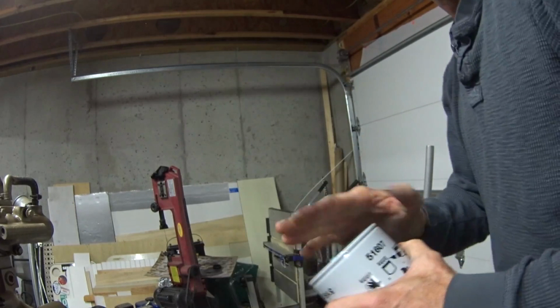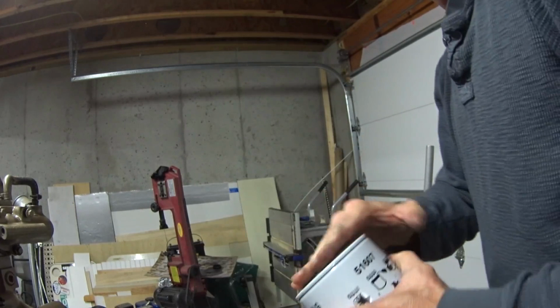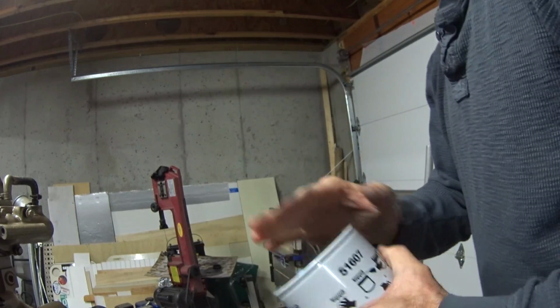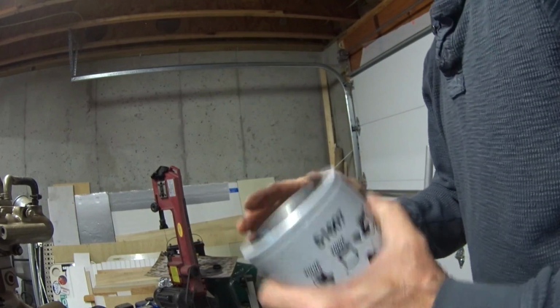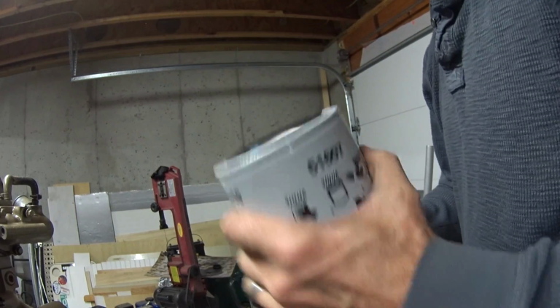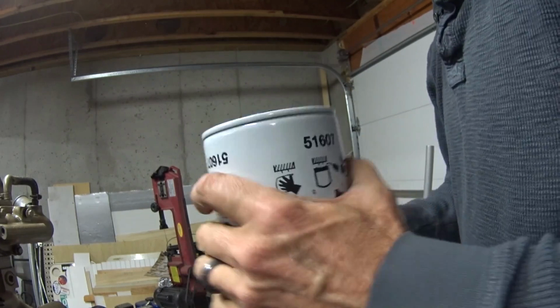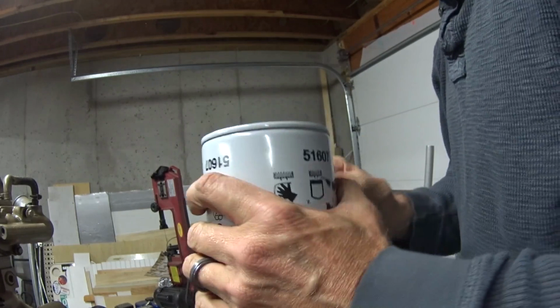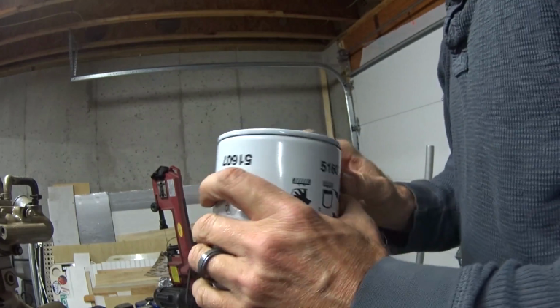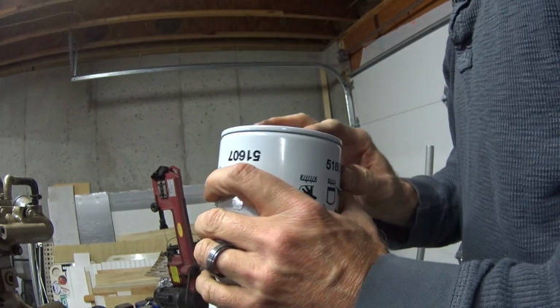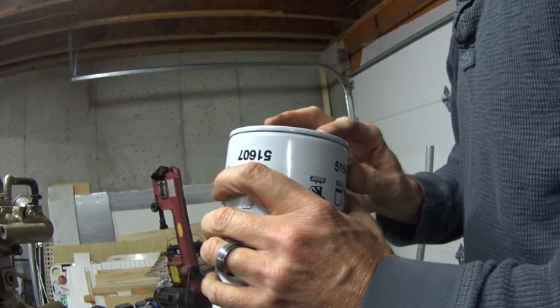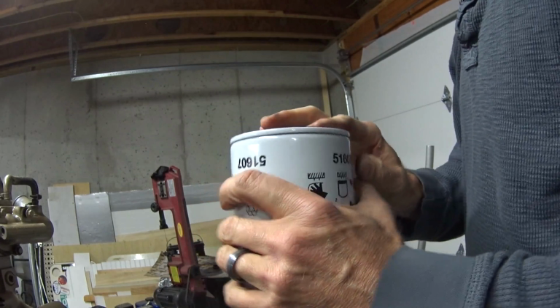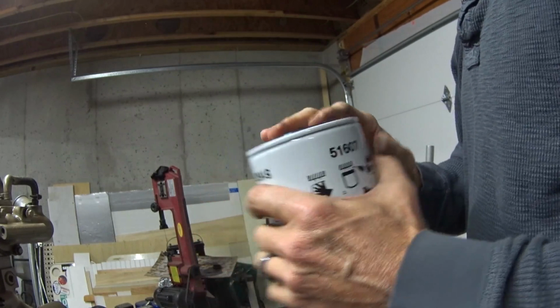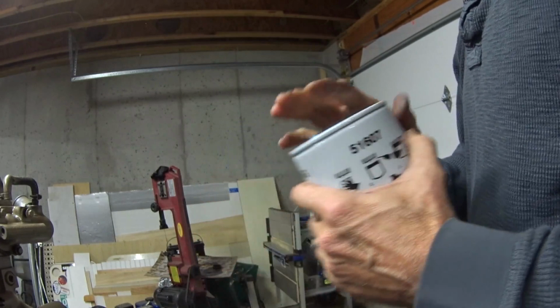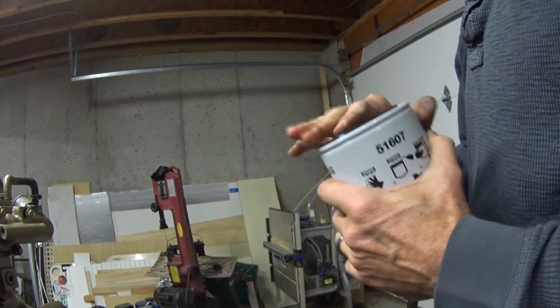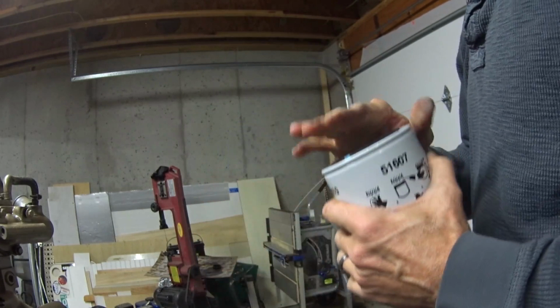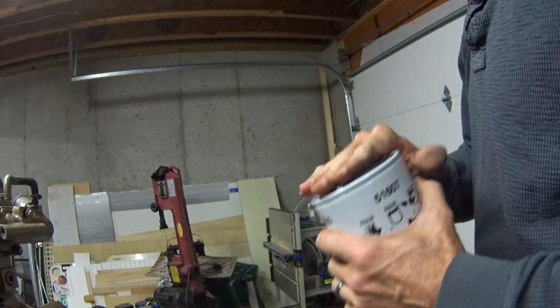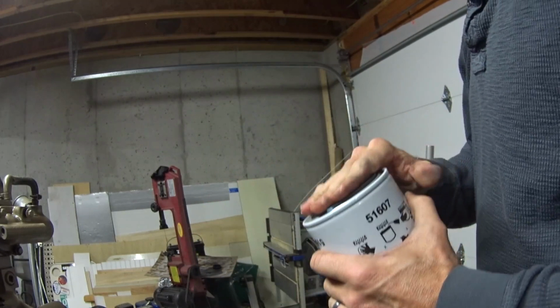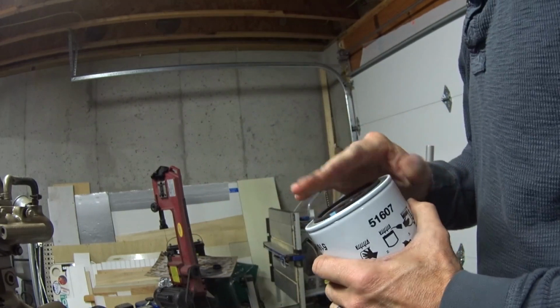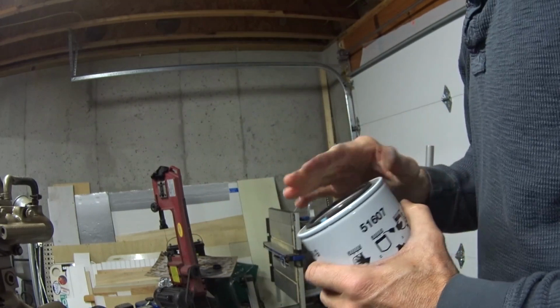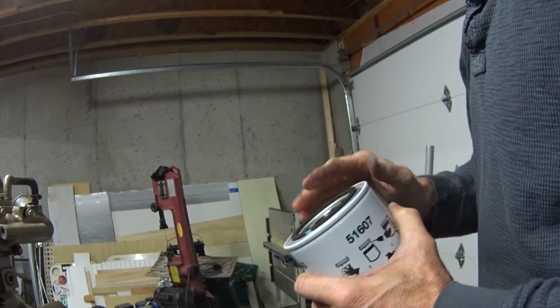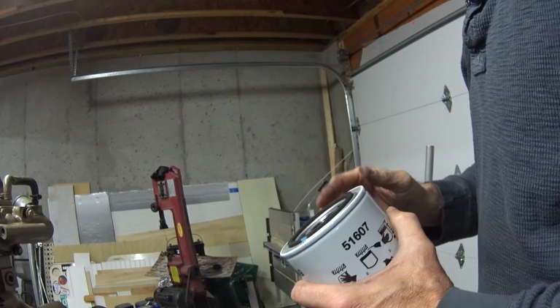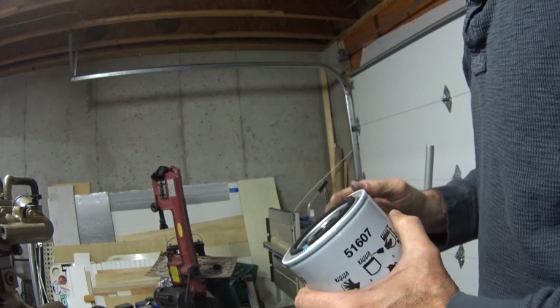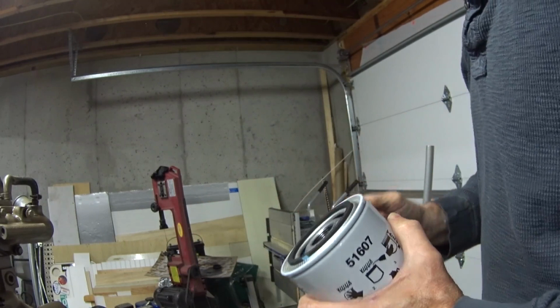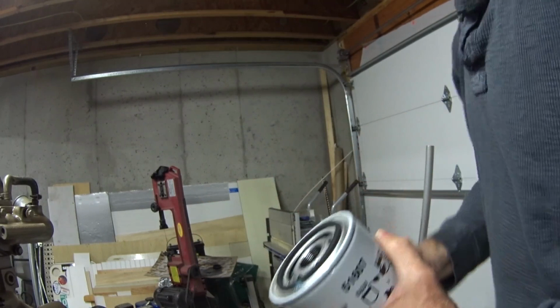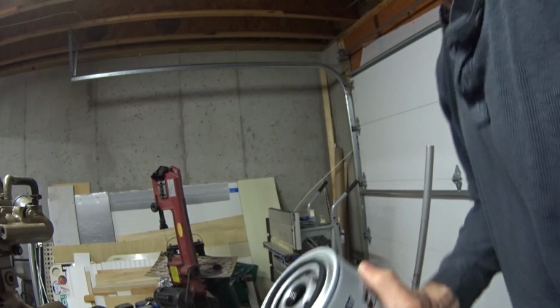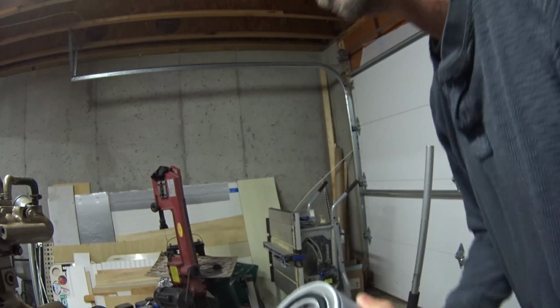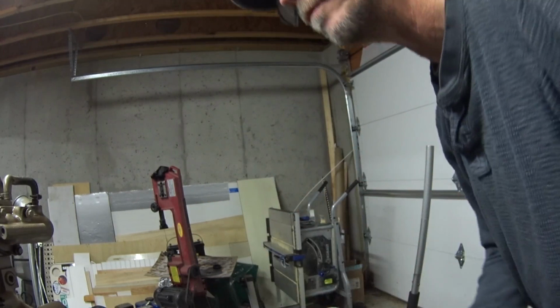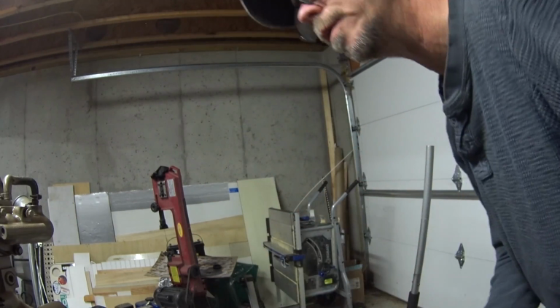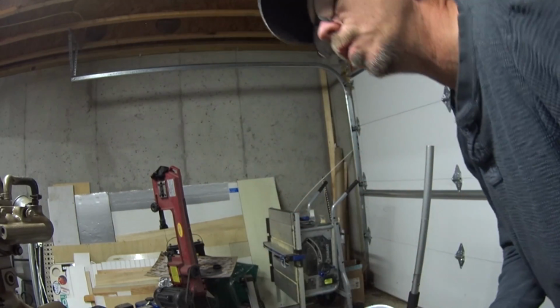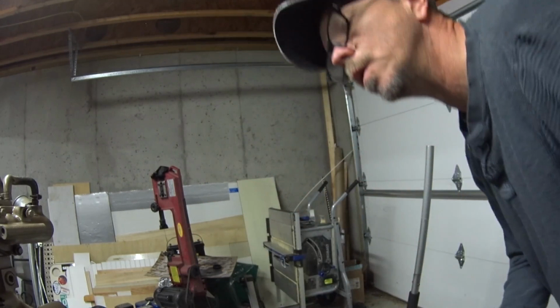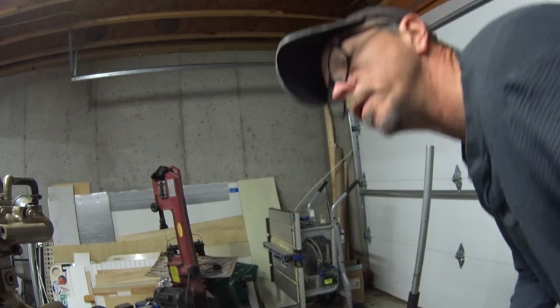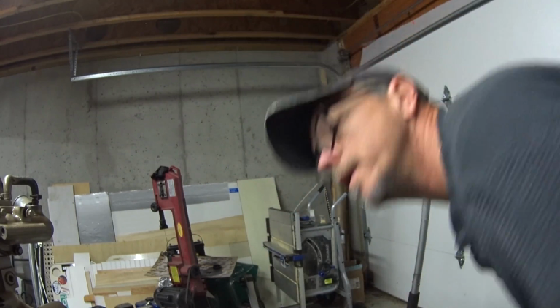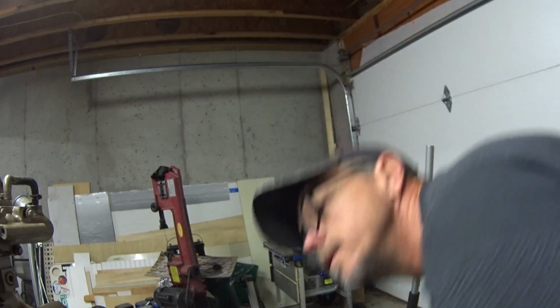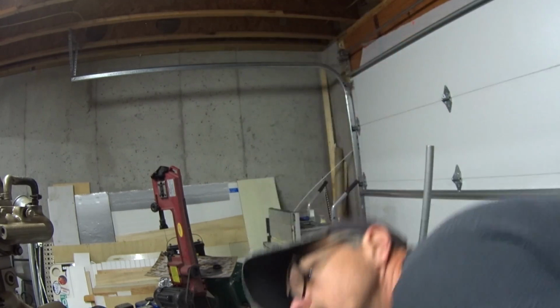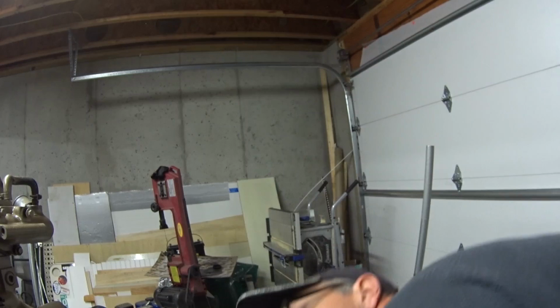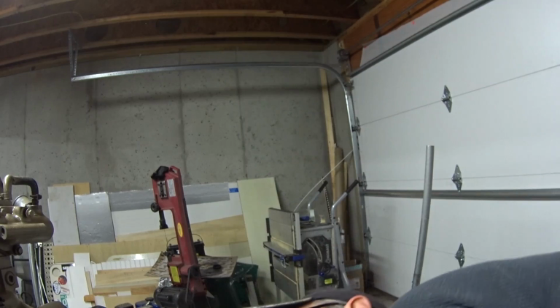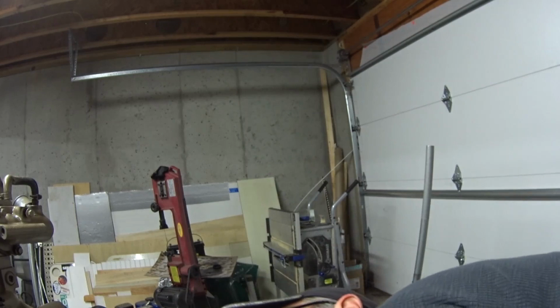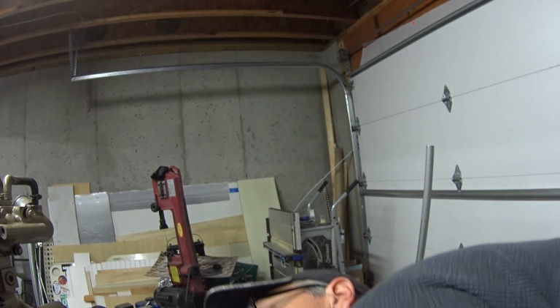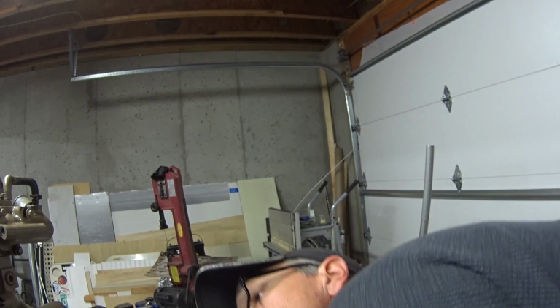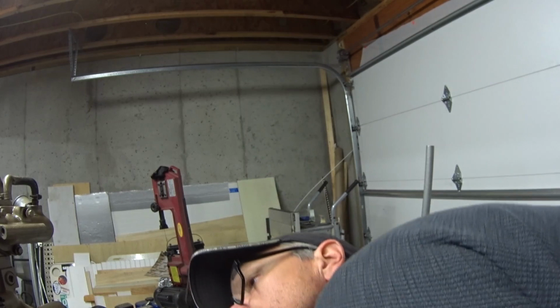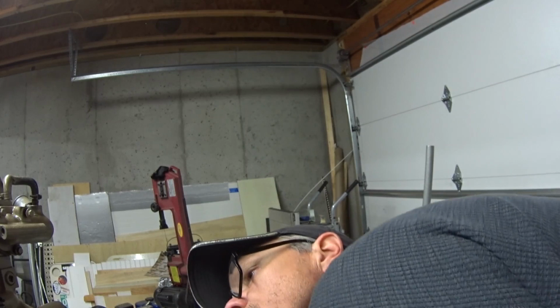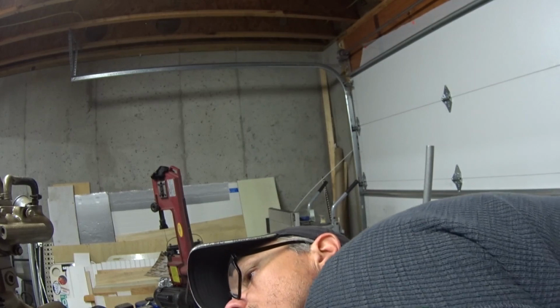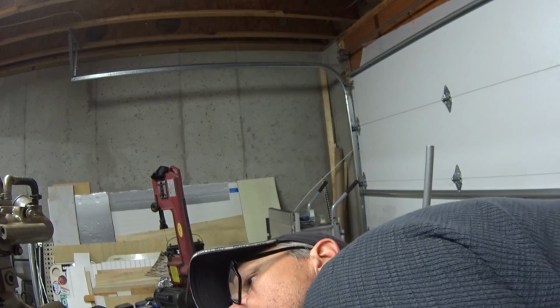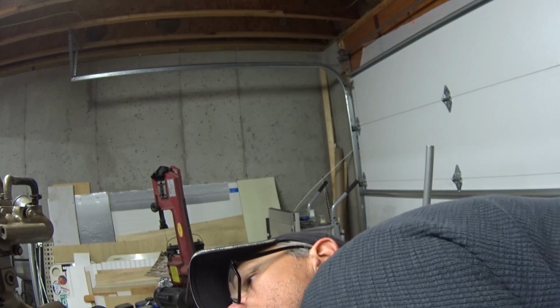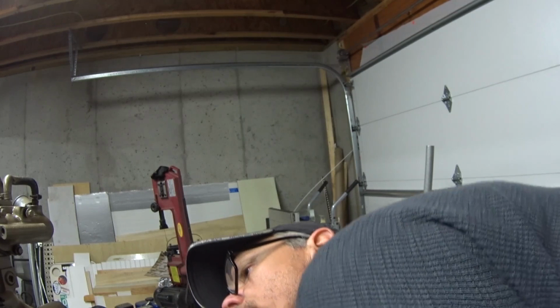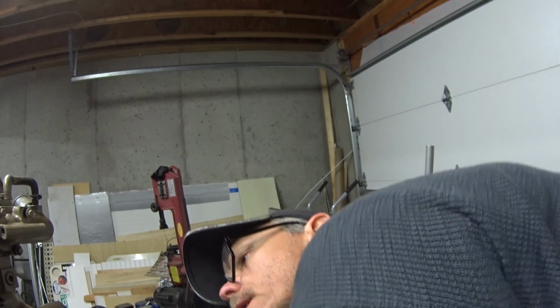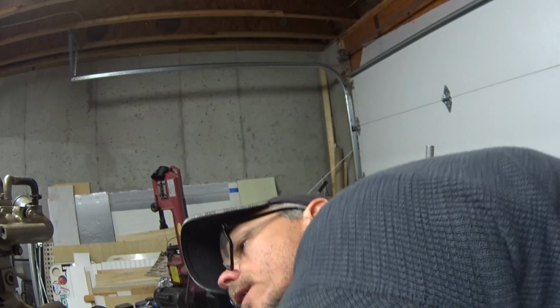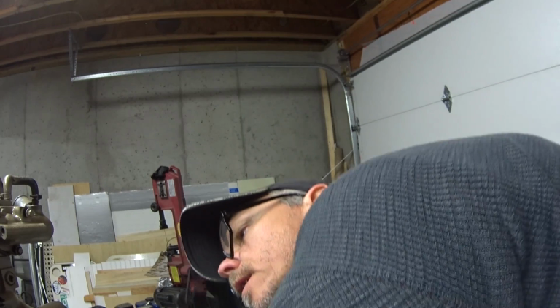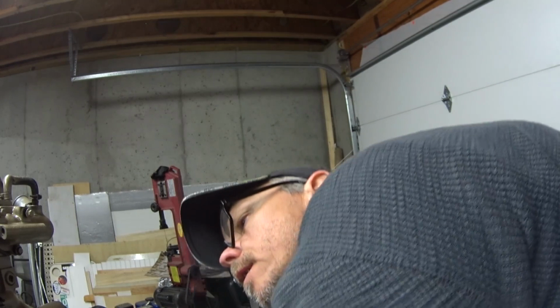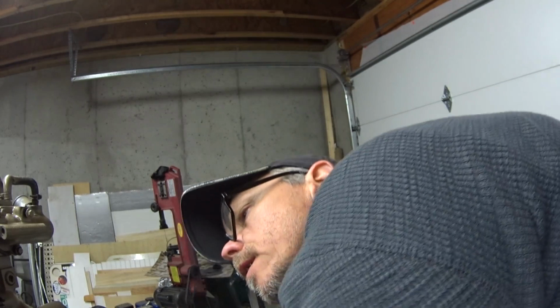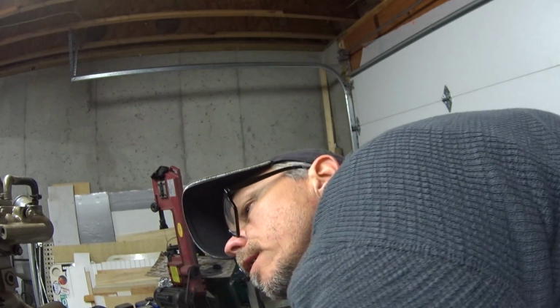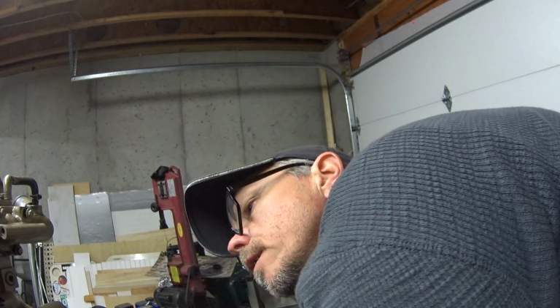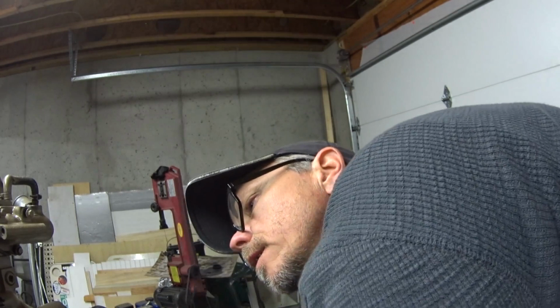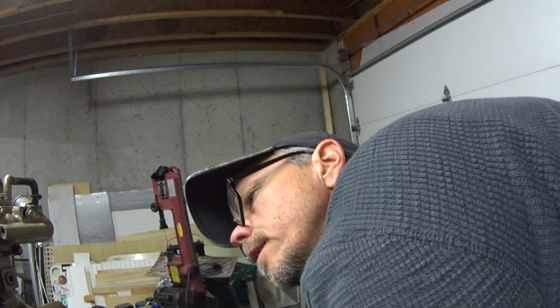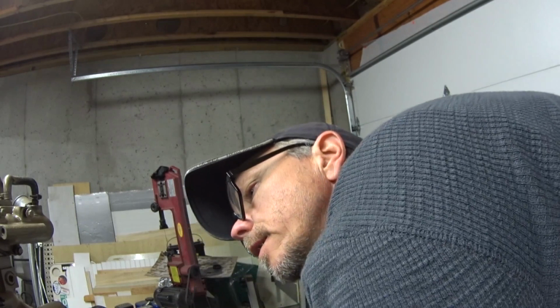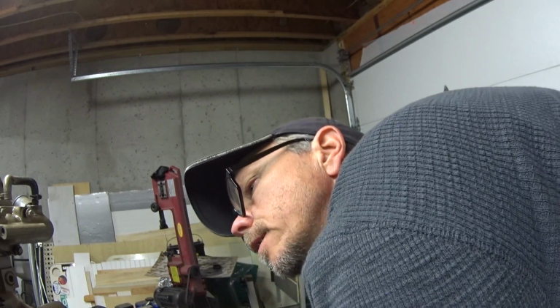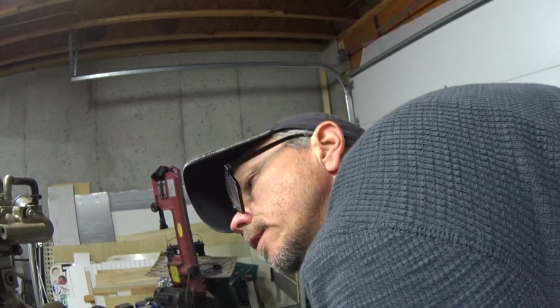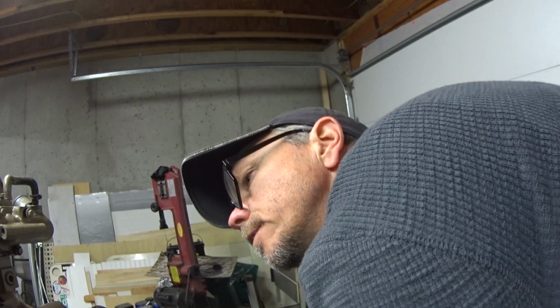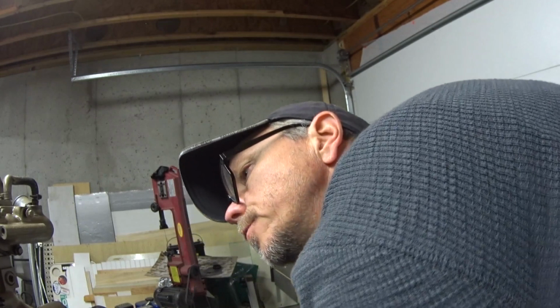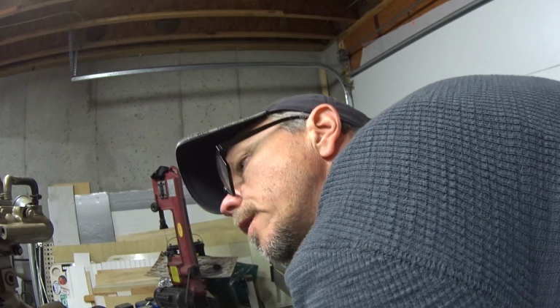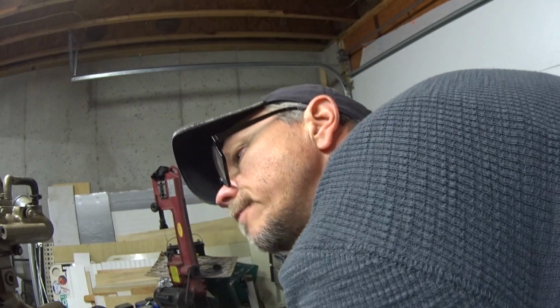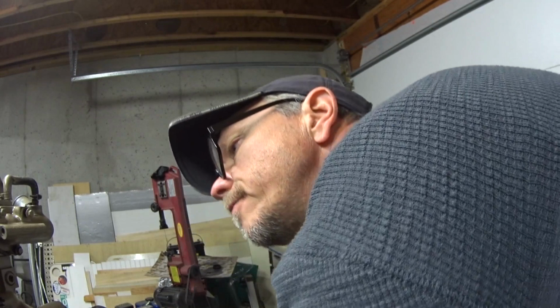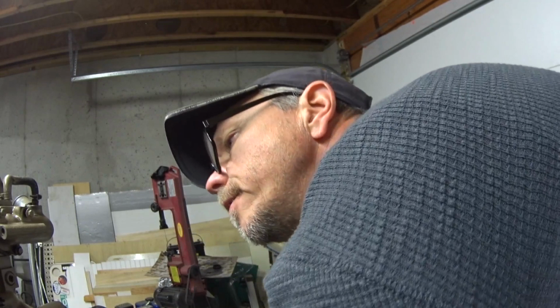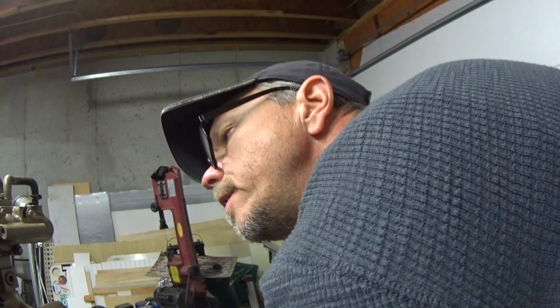I have to get some oil so I can pre-fill this, but I don't have any oil yet, so I'm just going to kind of dry fit.